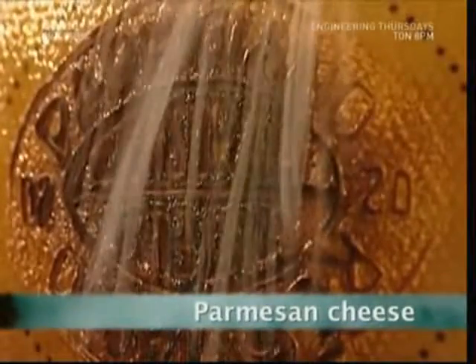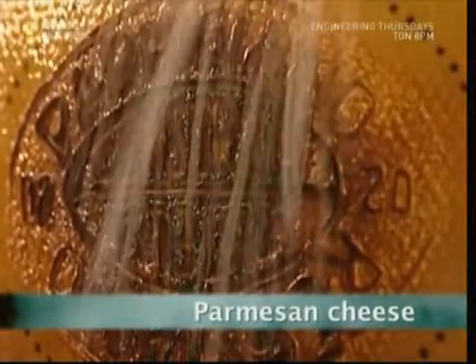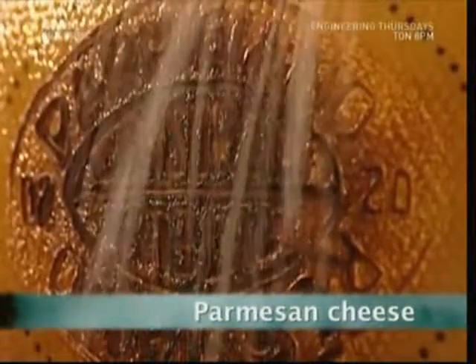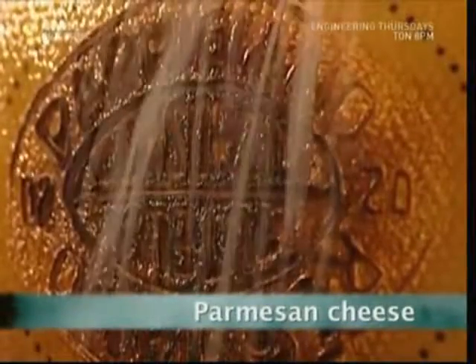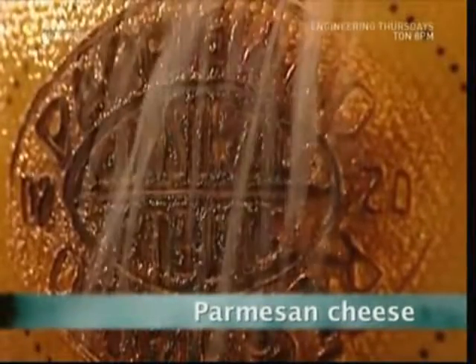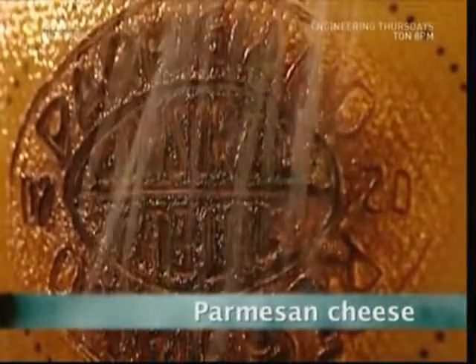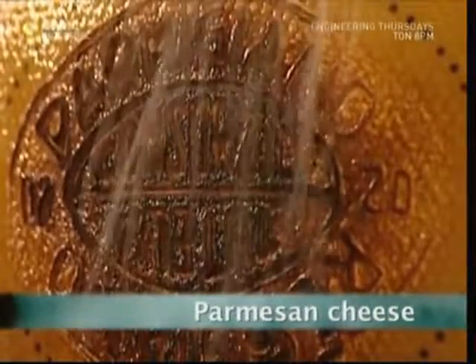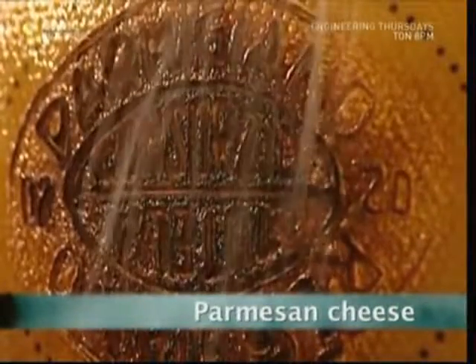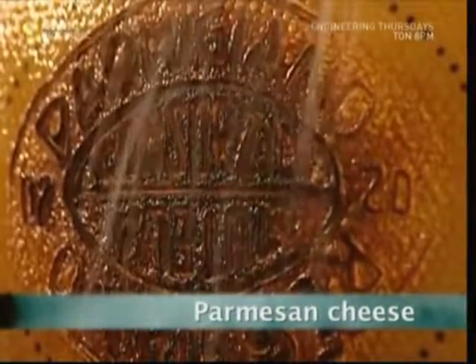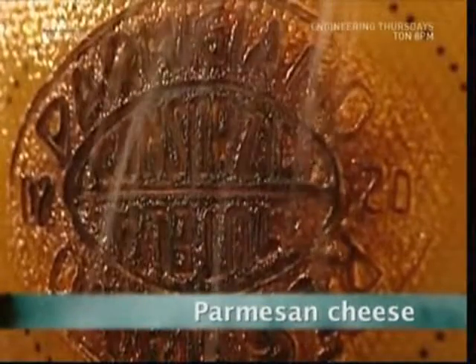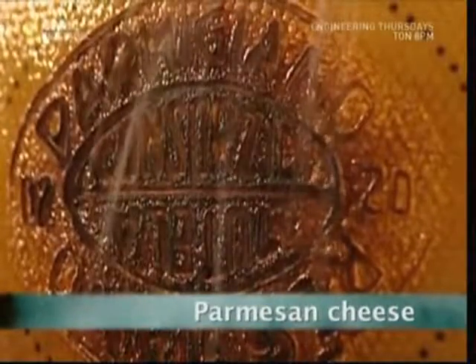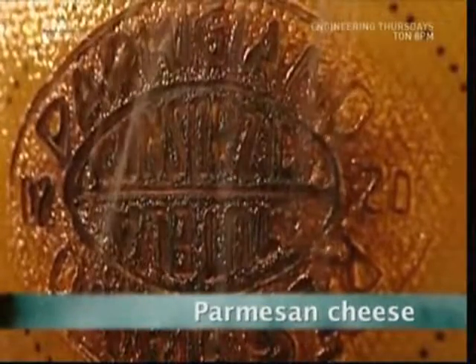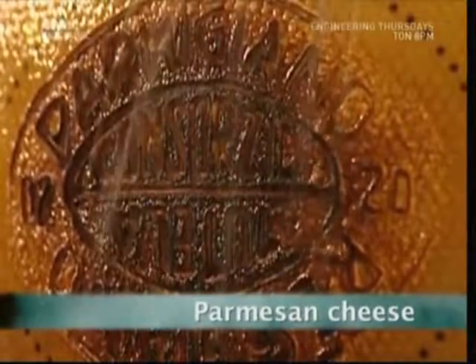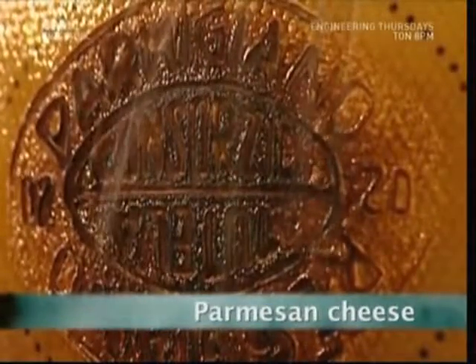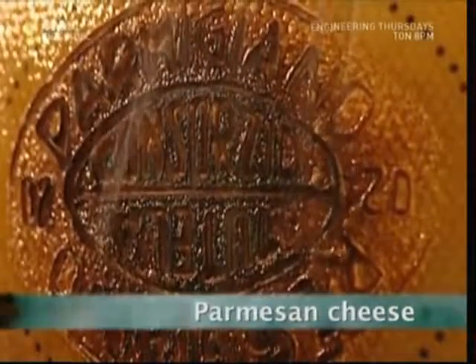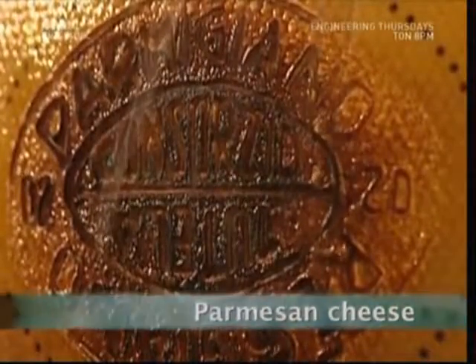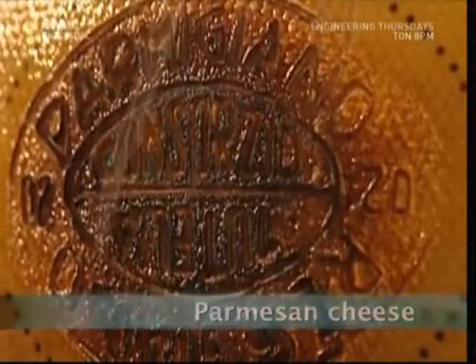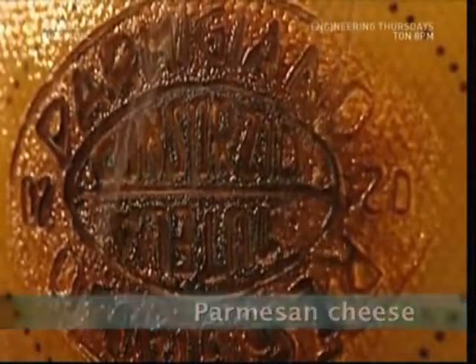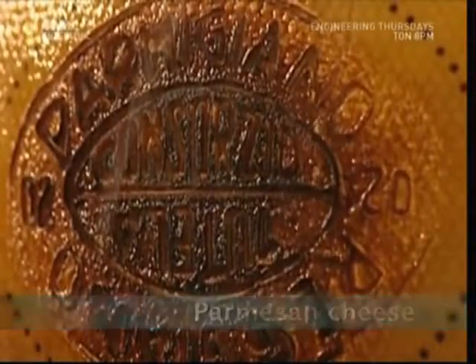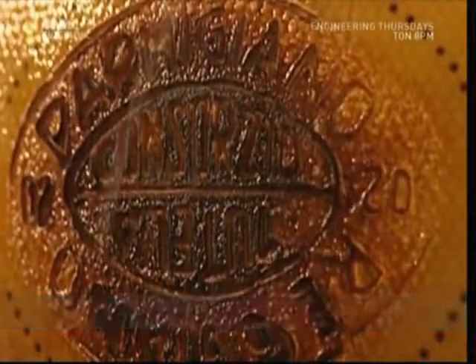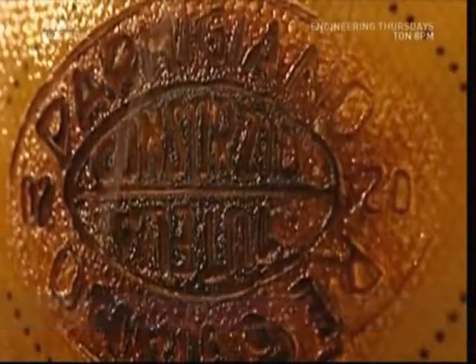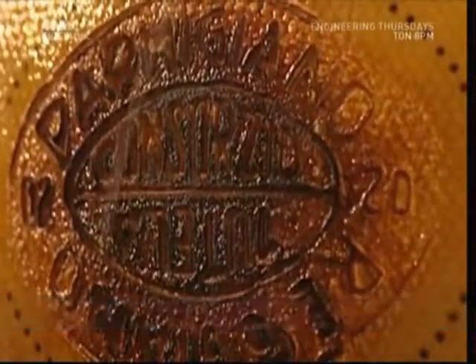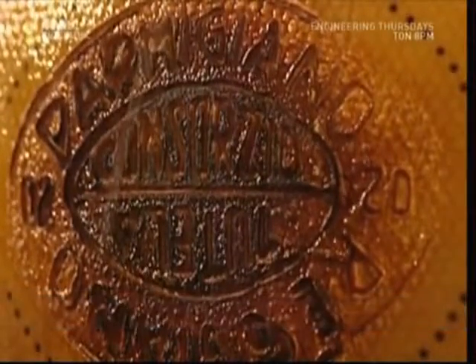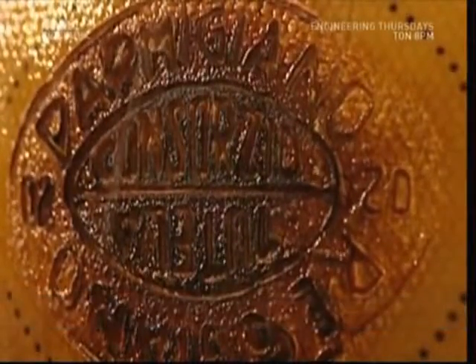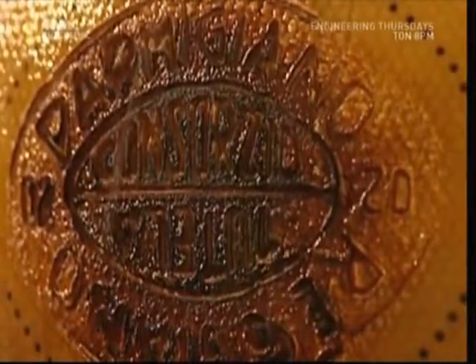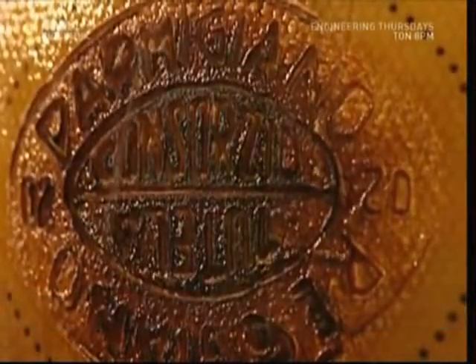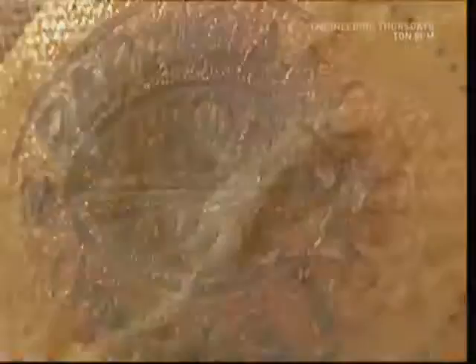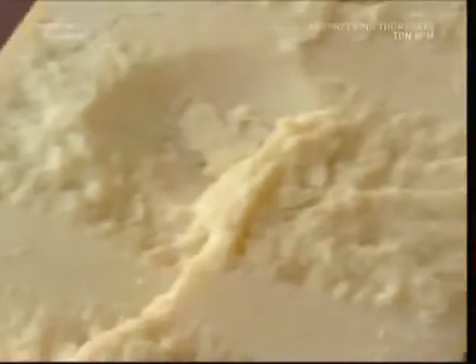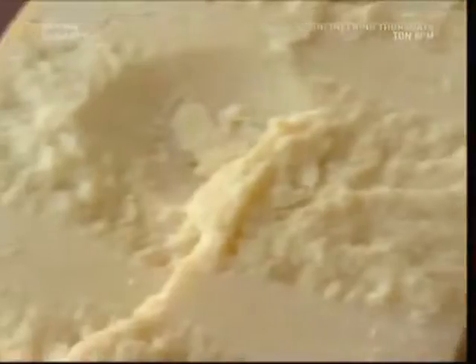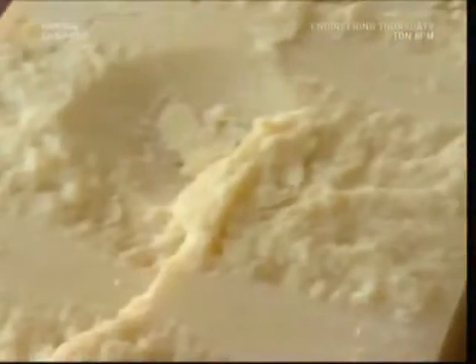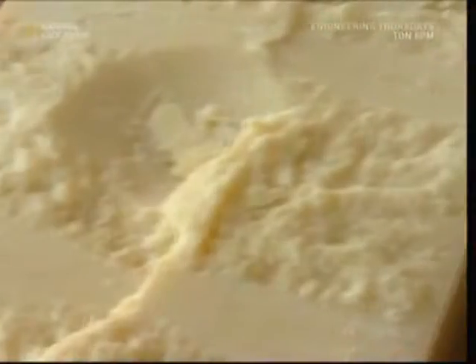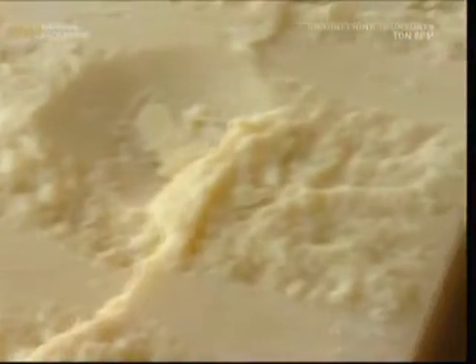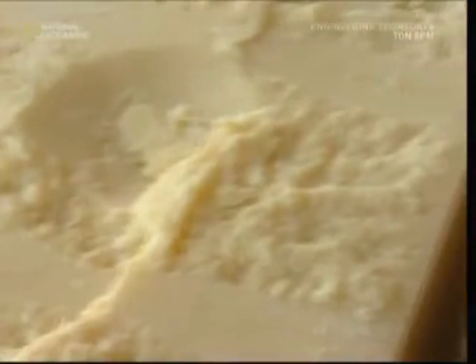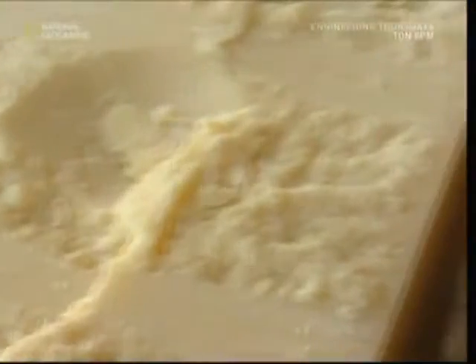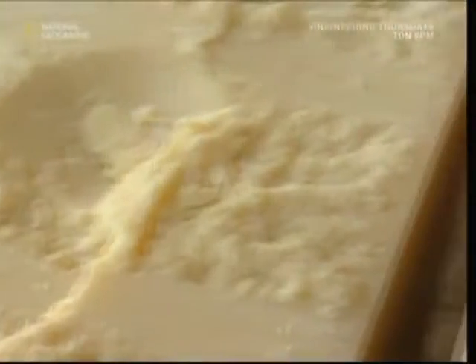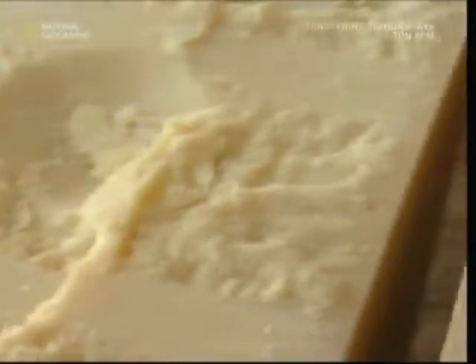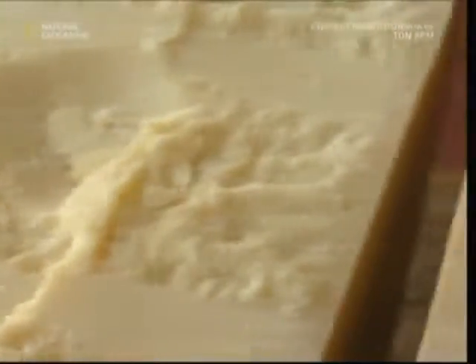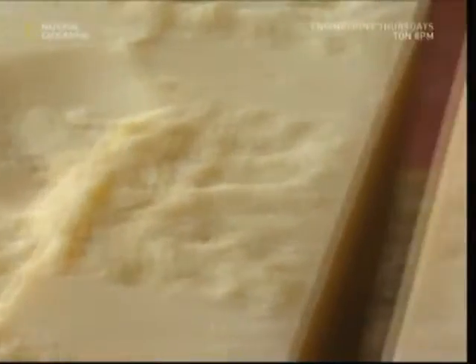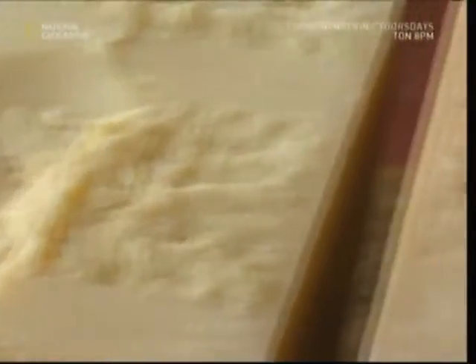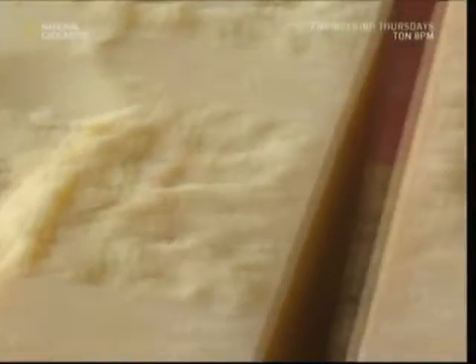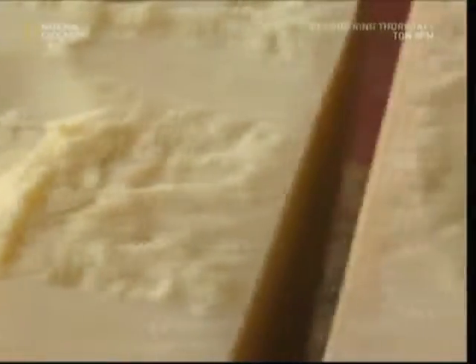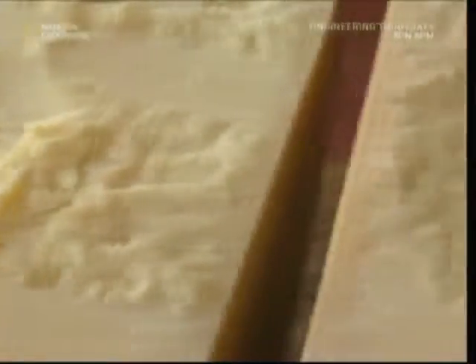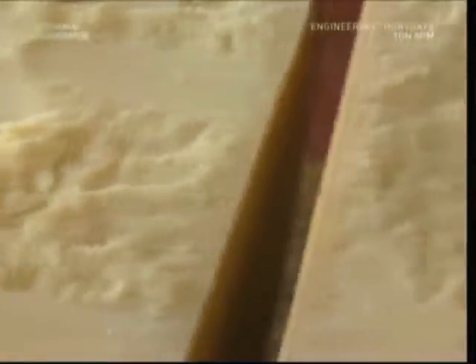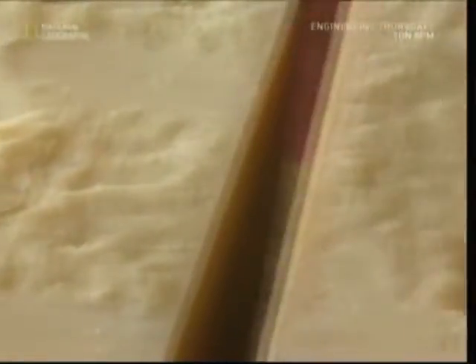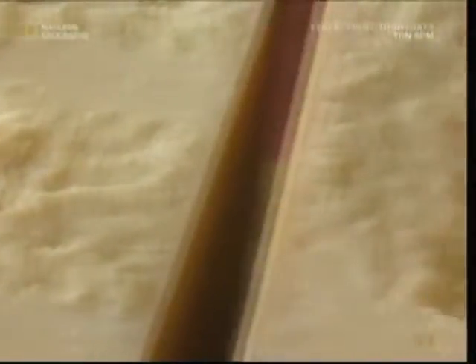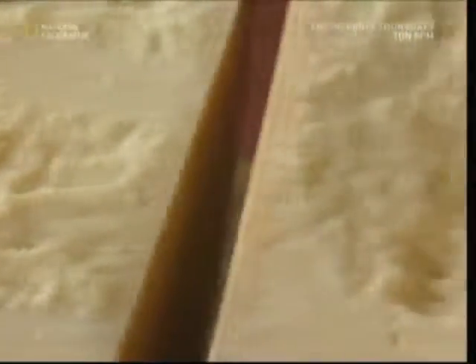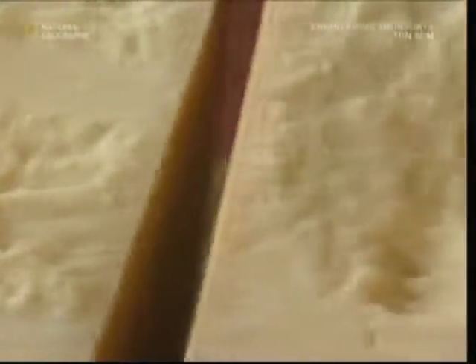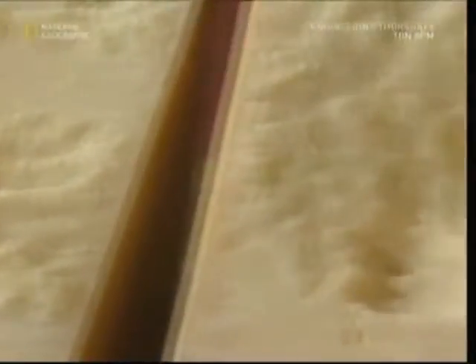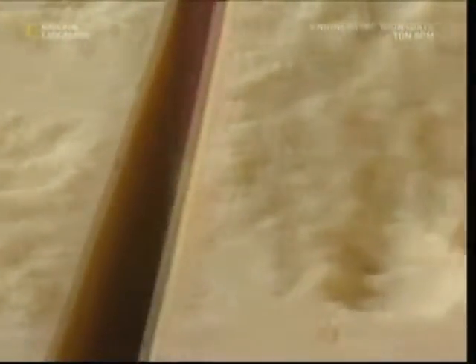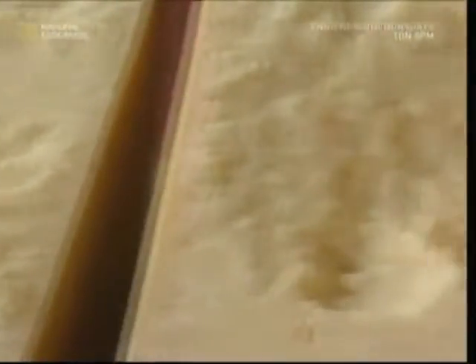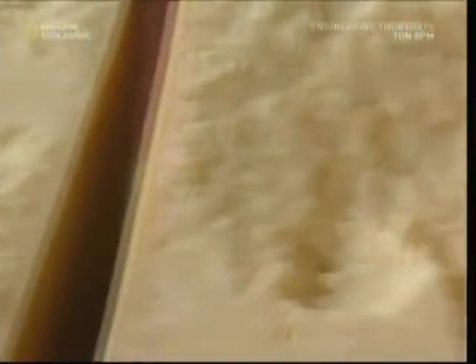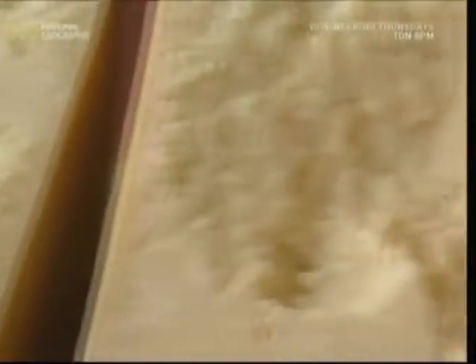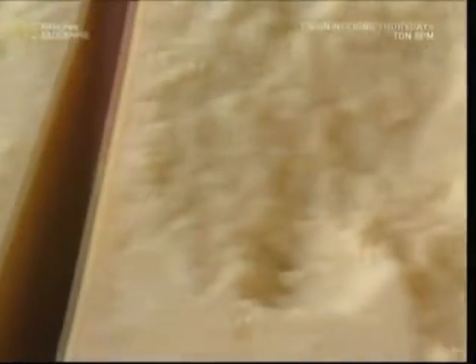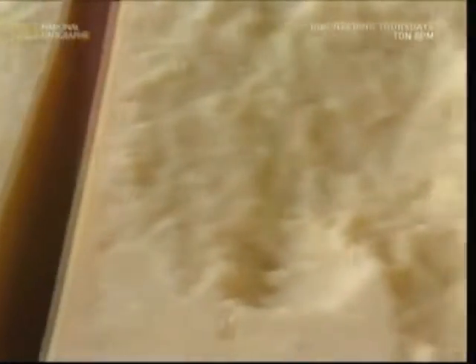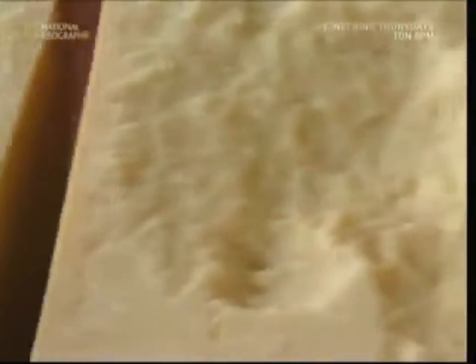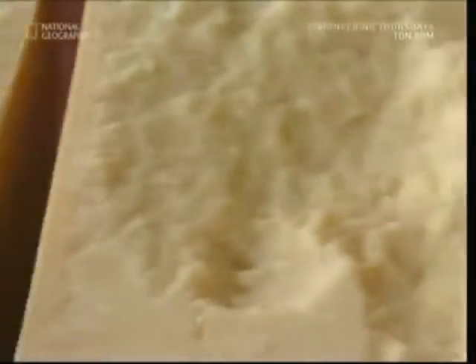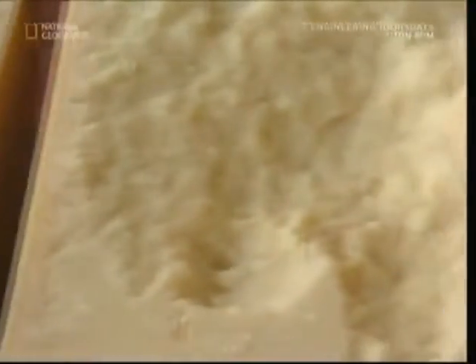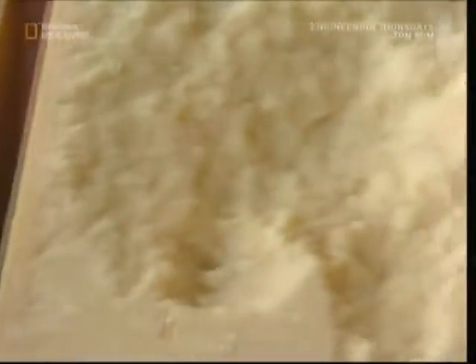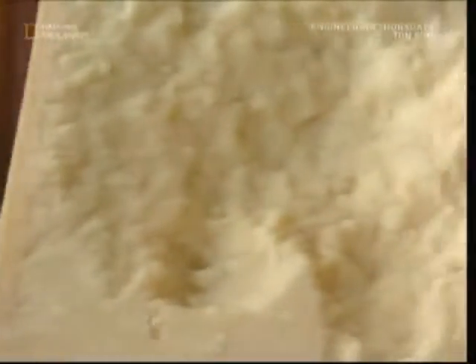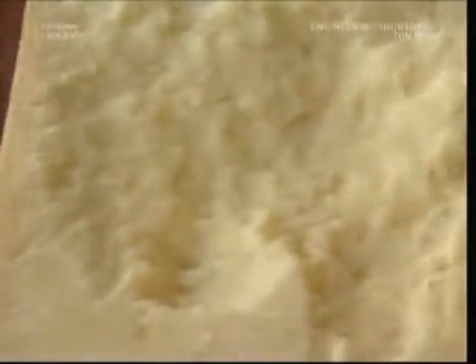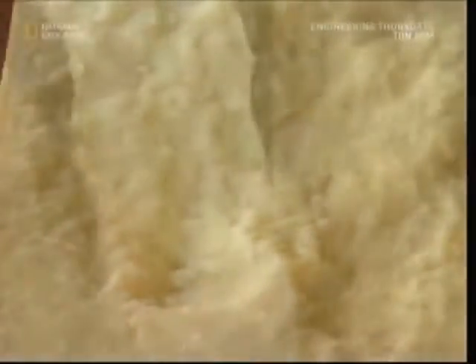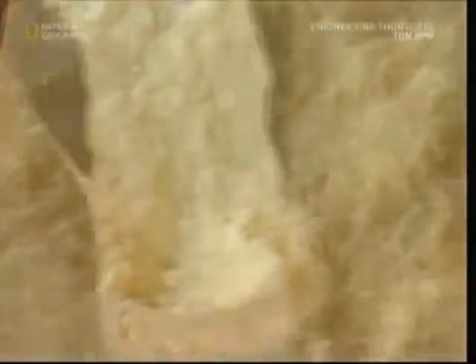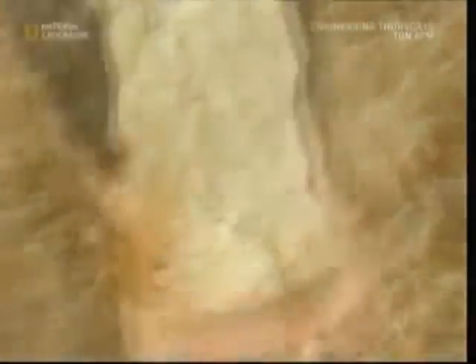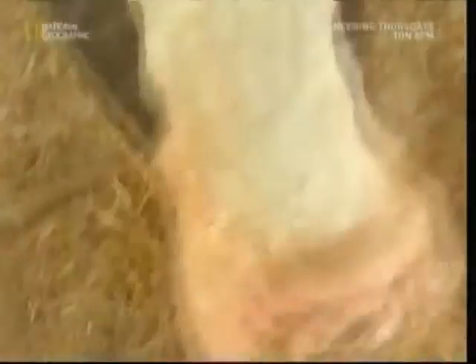Normally it's cows that are branded, but this is Parmigiano Reggiano from Italy, often referred to as Parmesan cheese.